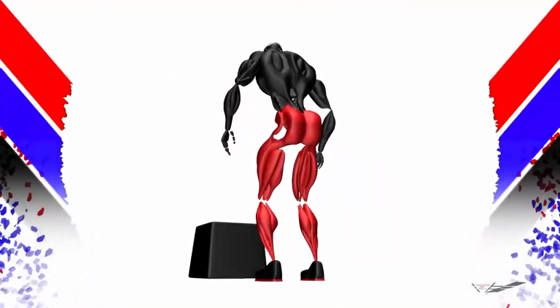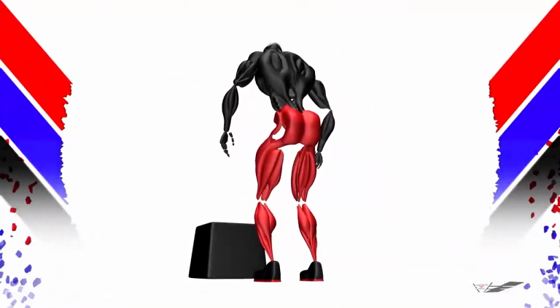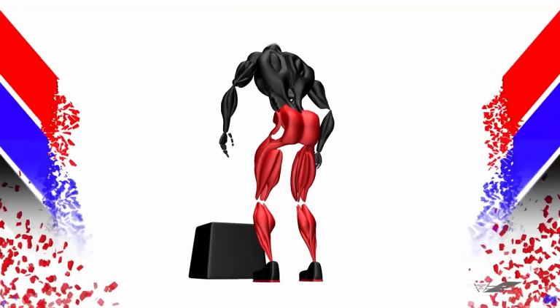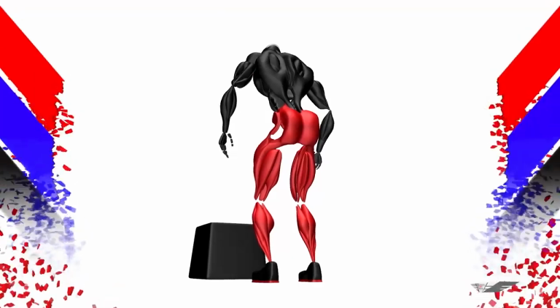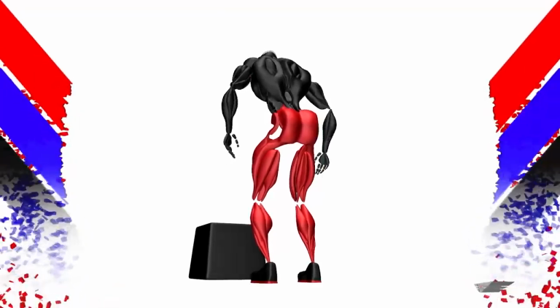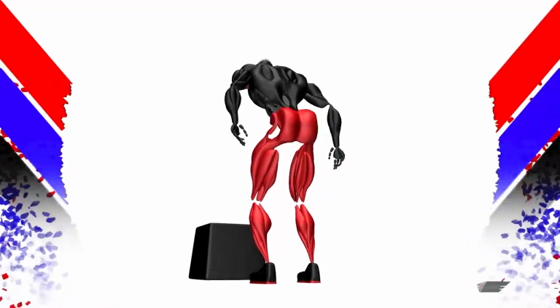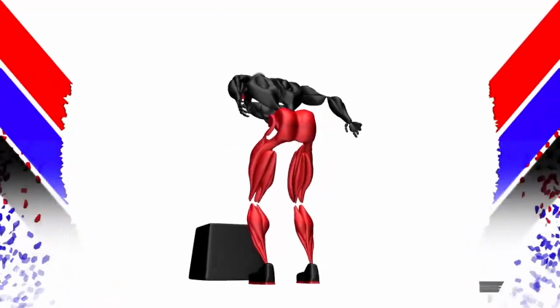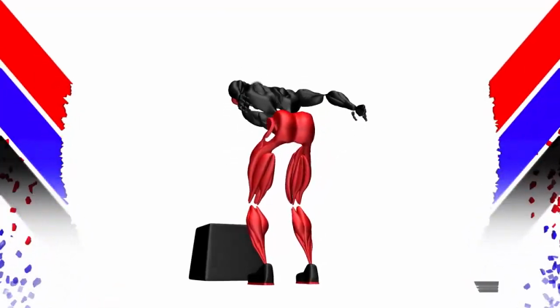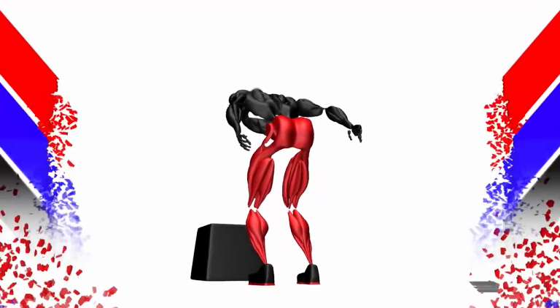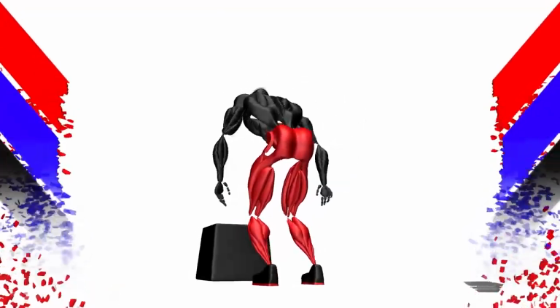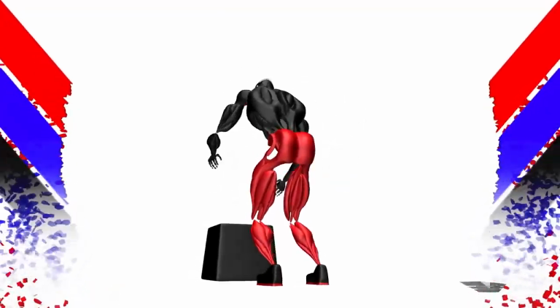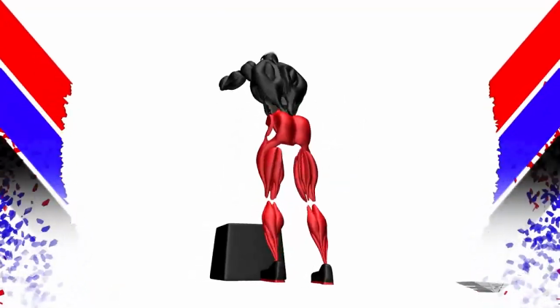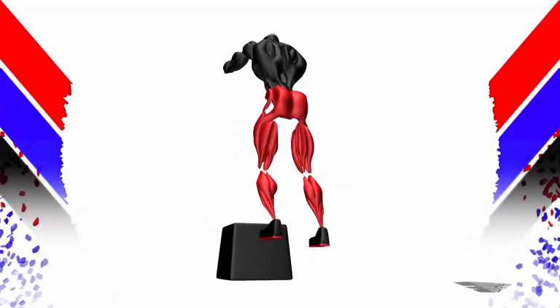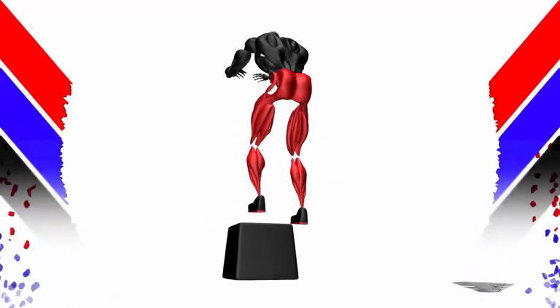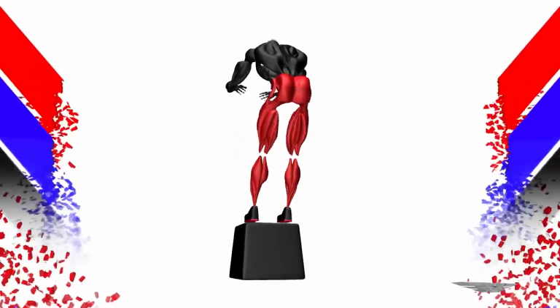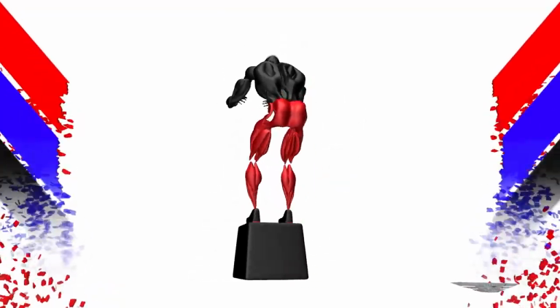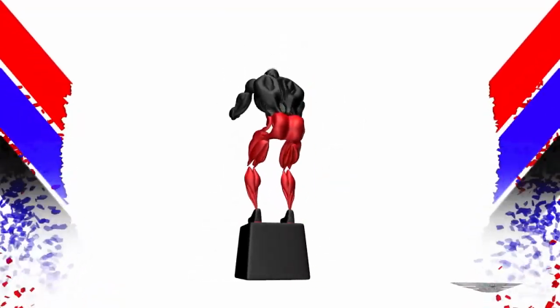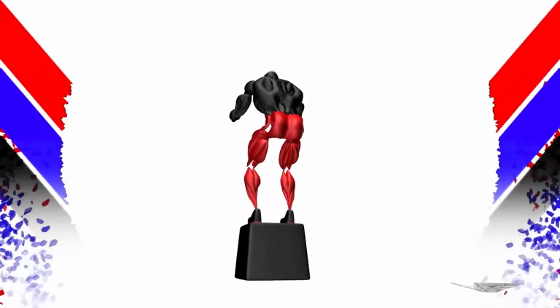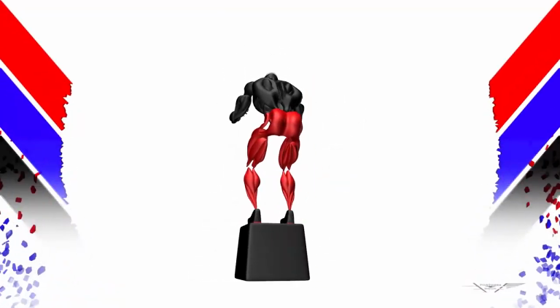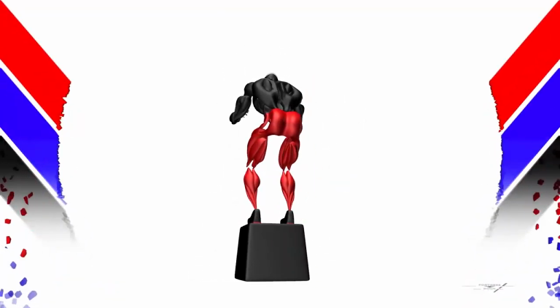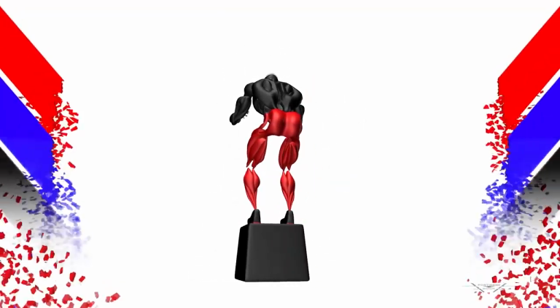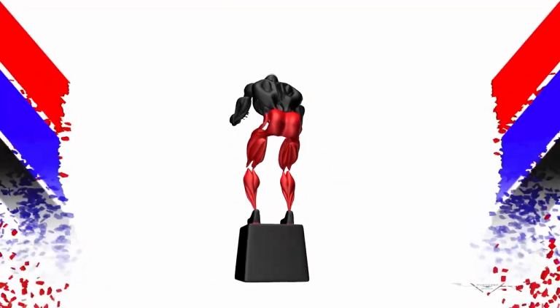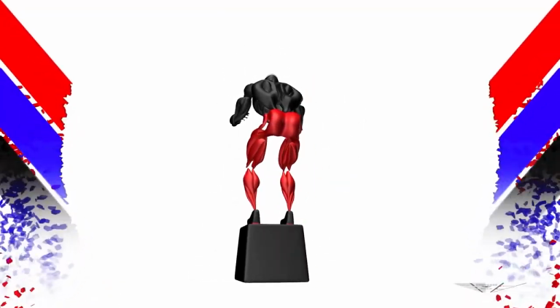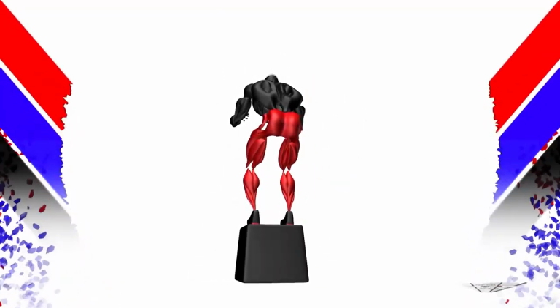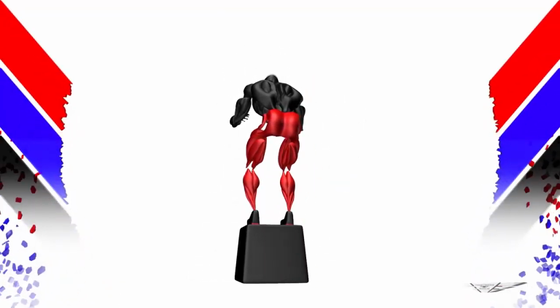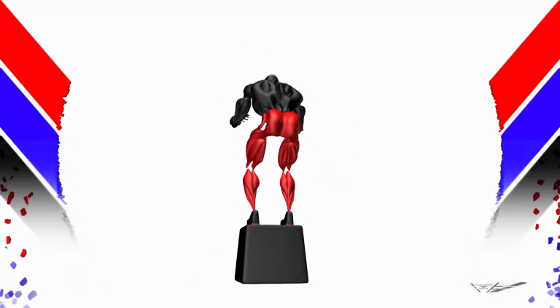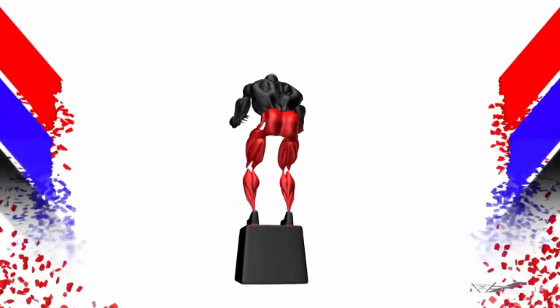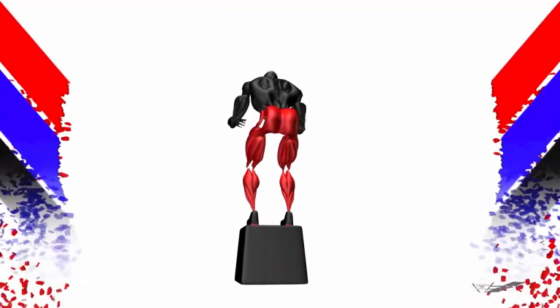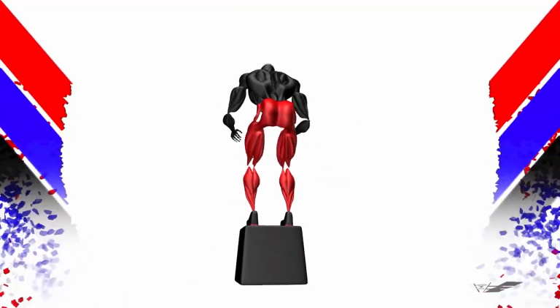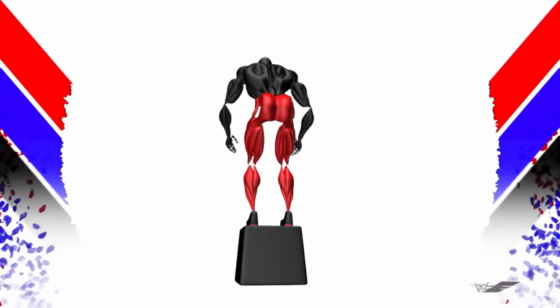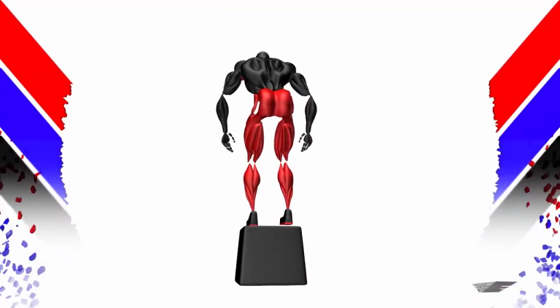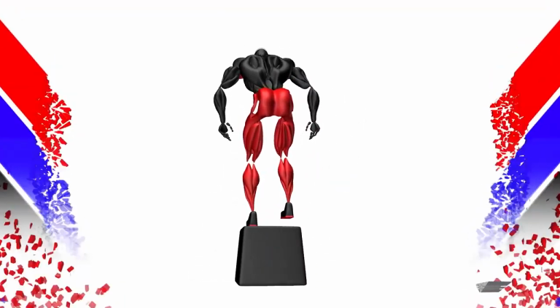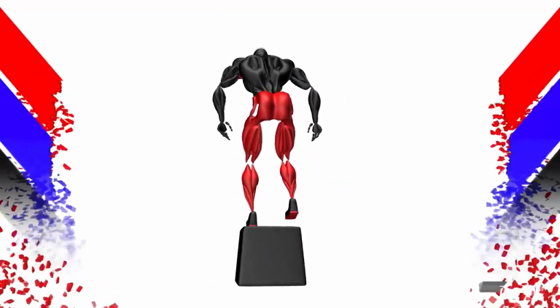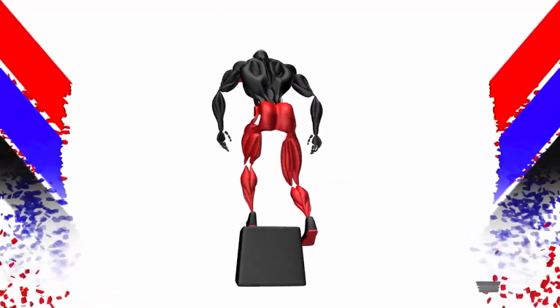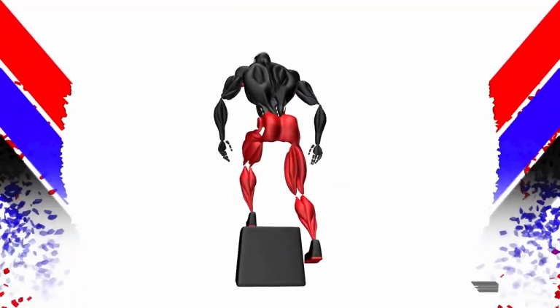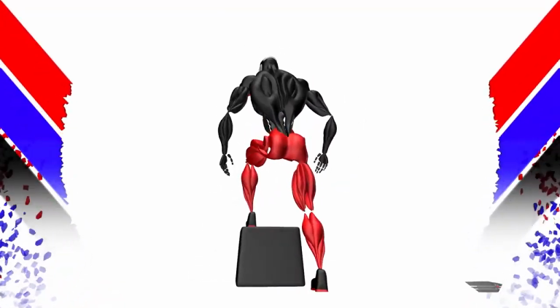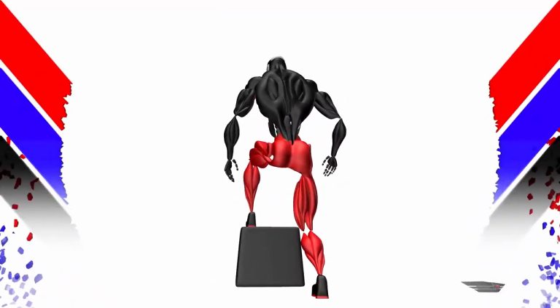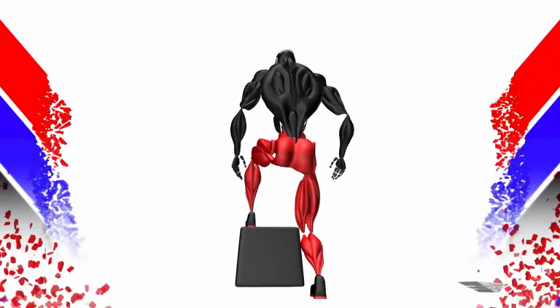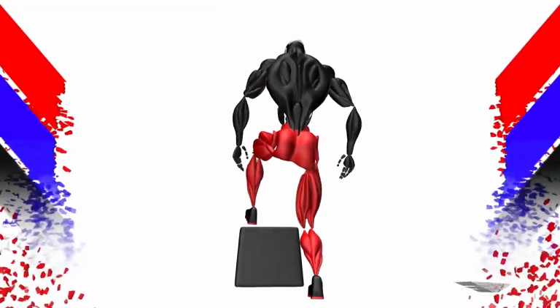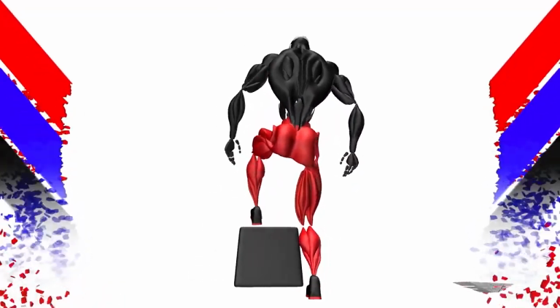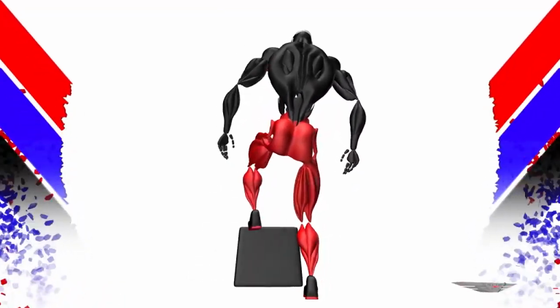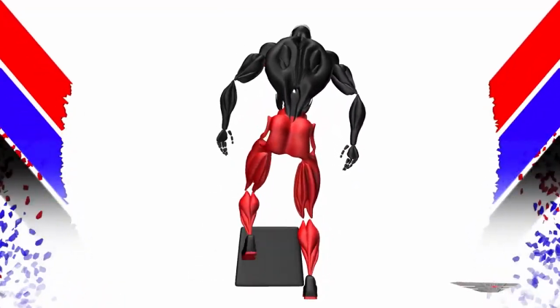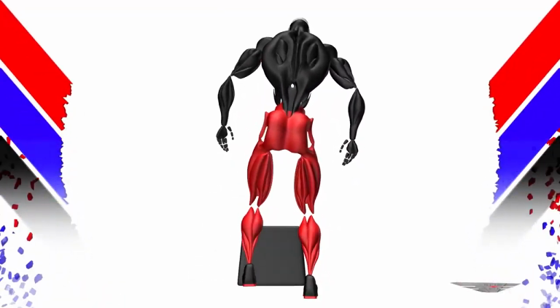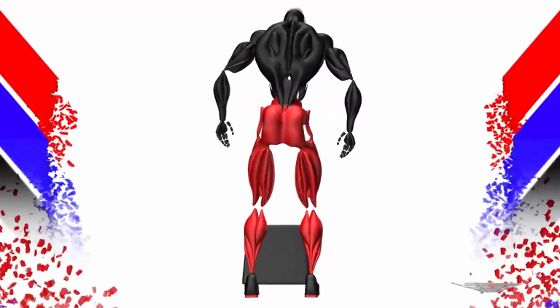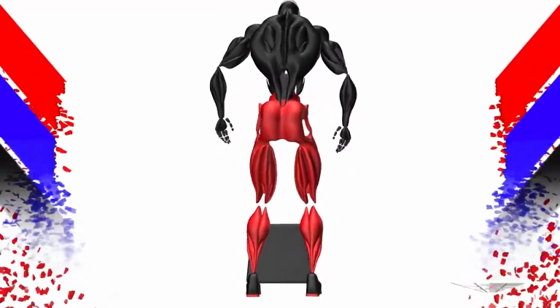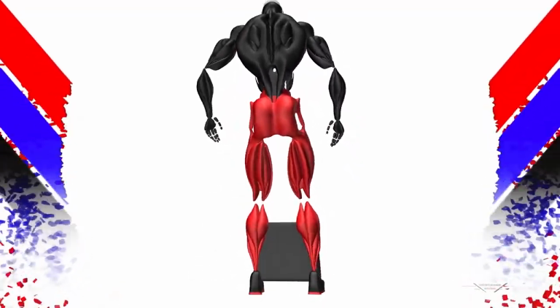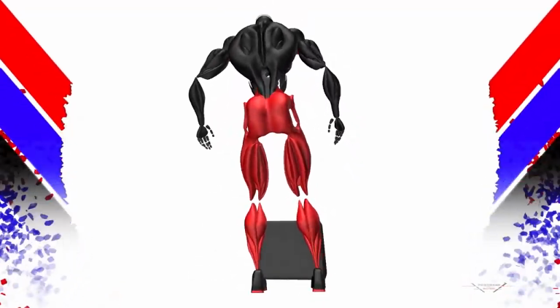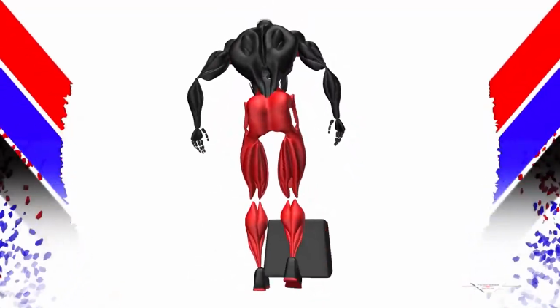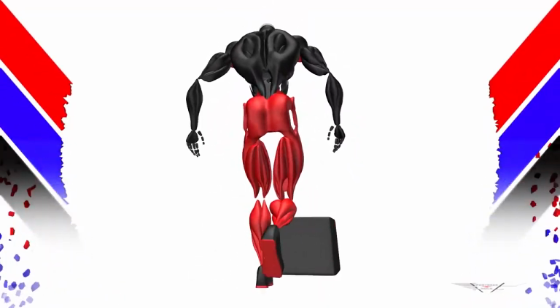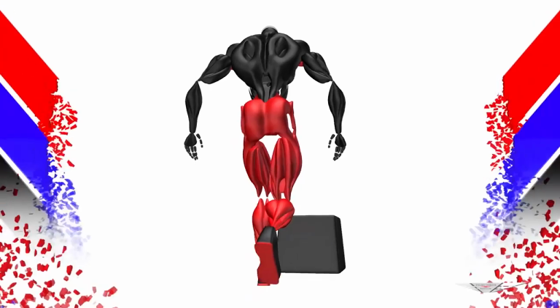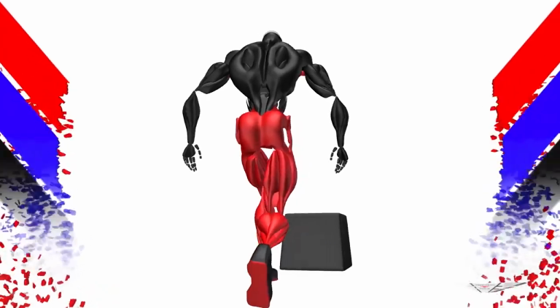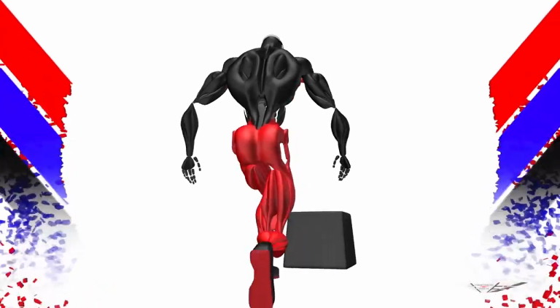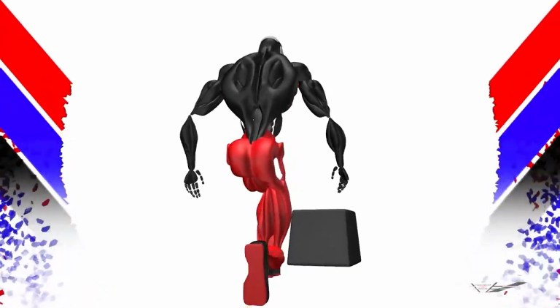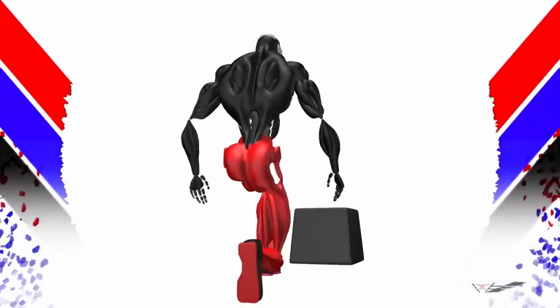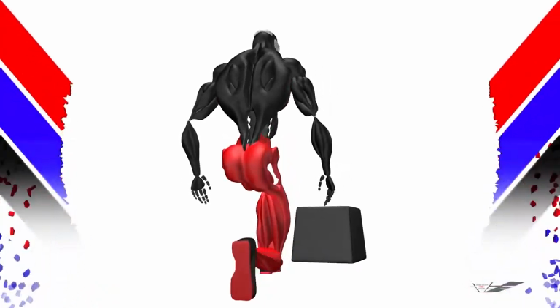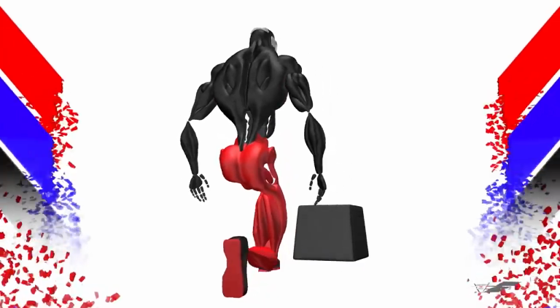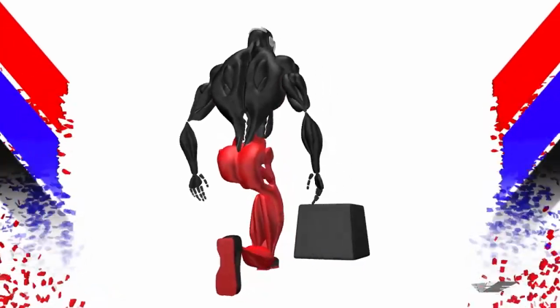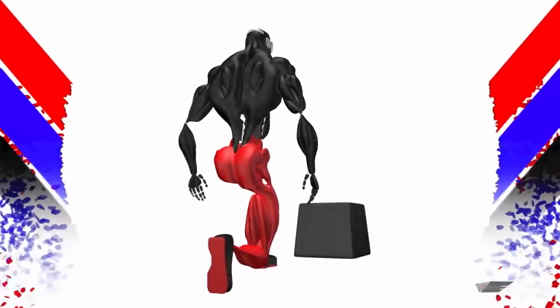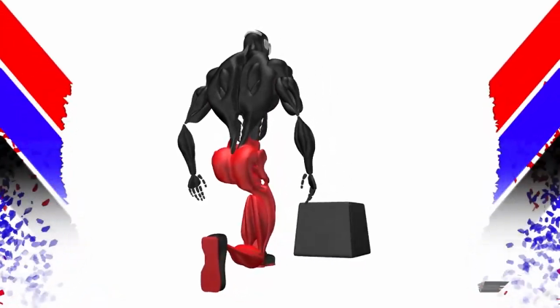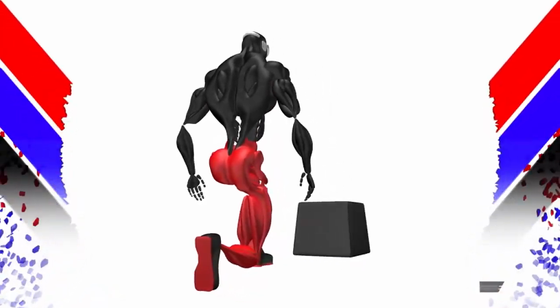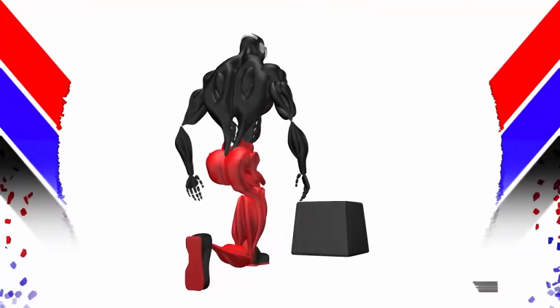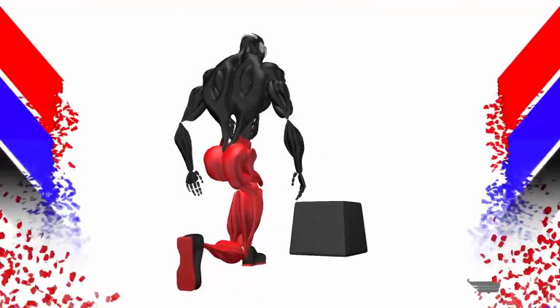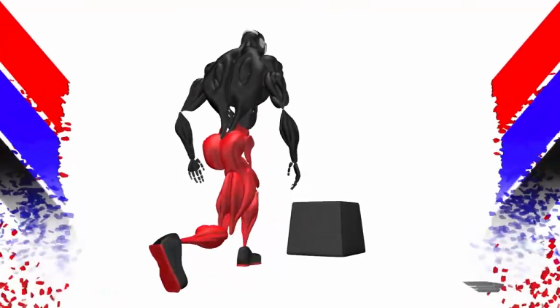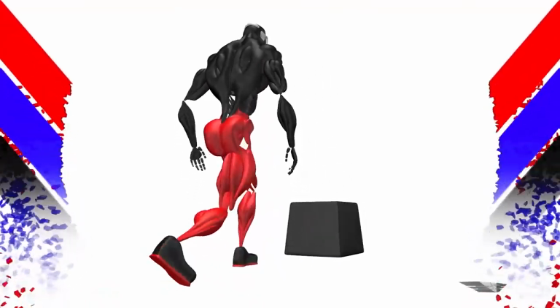Heel. Keep the core tight. Feet shoulder-width apart. Lower into a squat position, chest high.